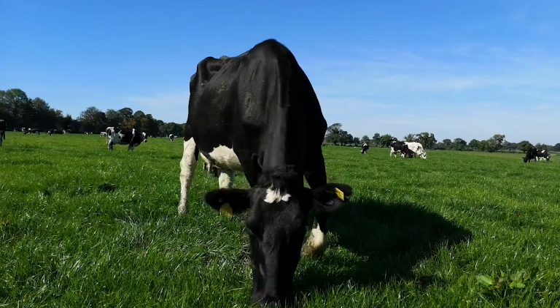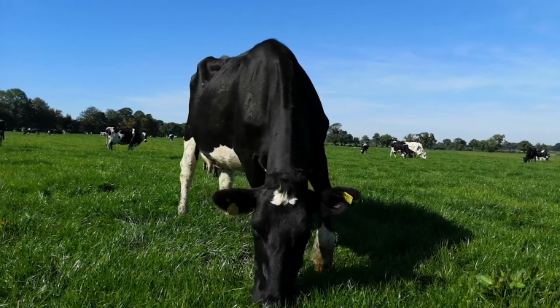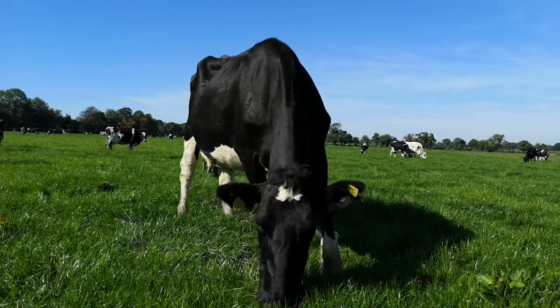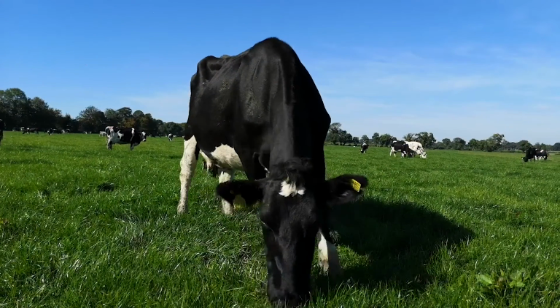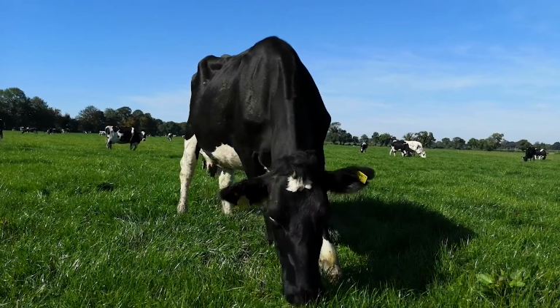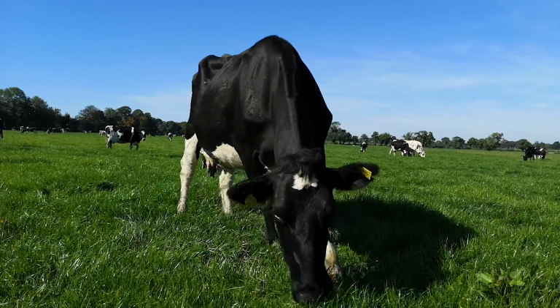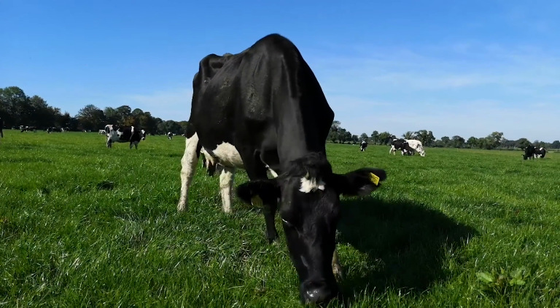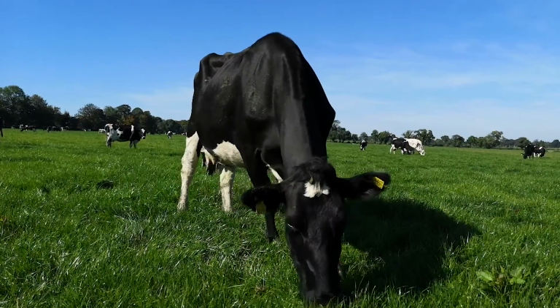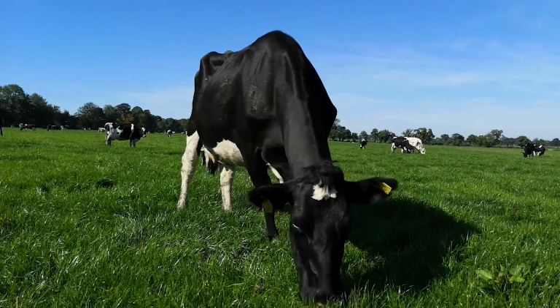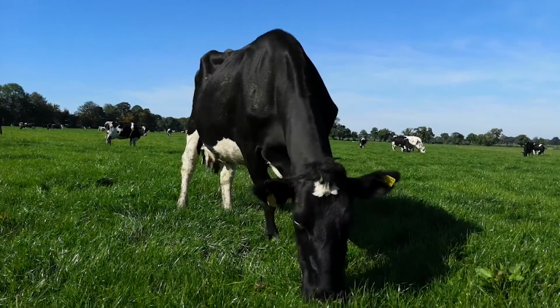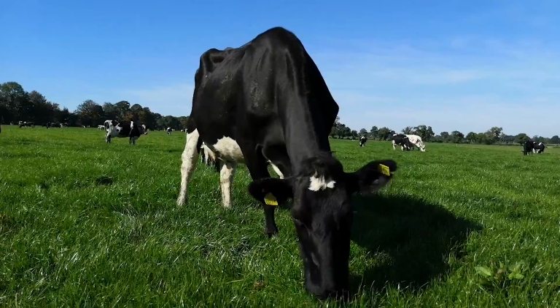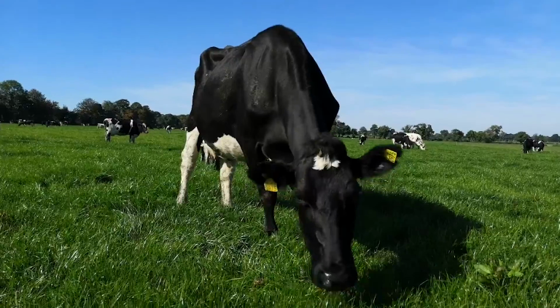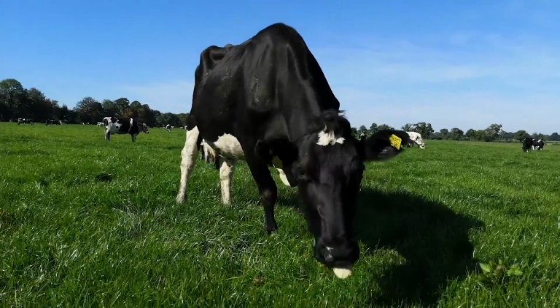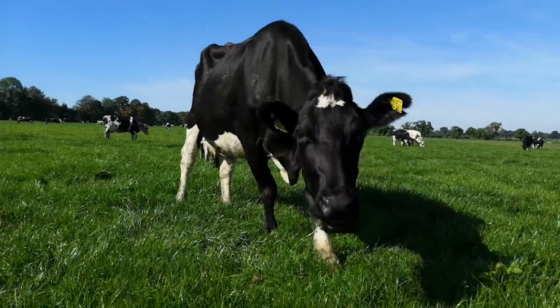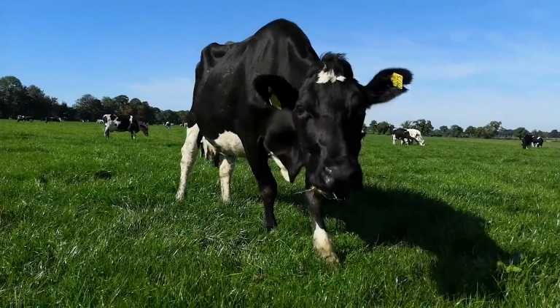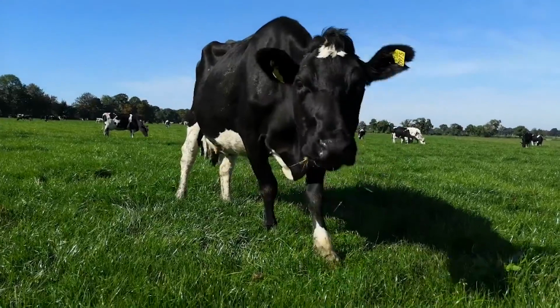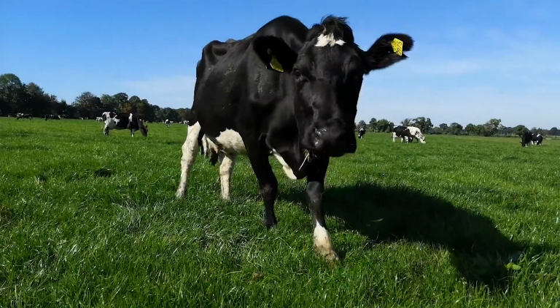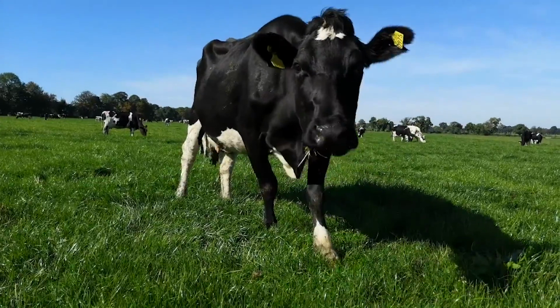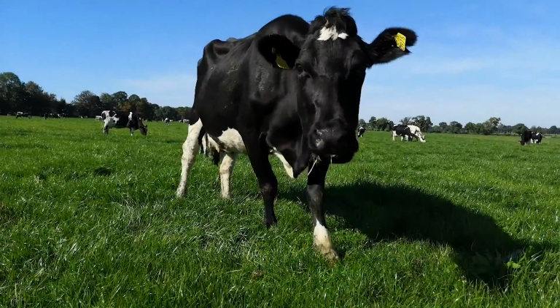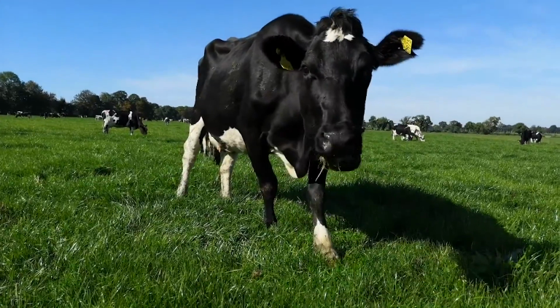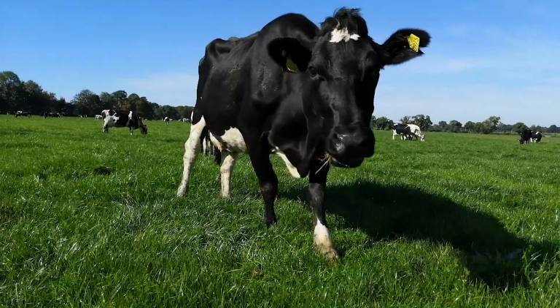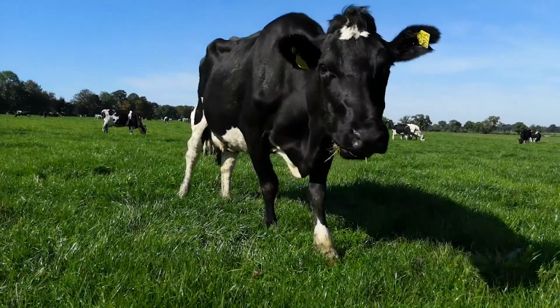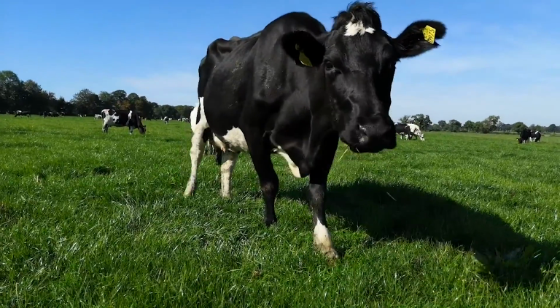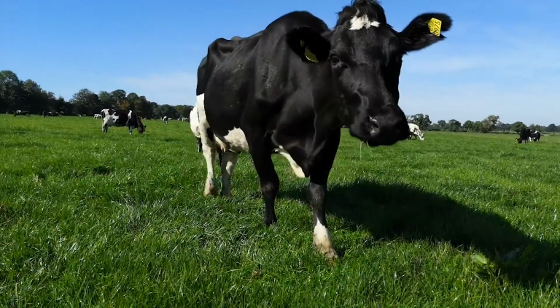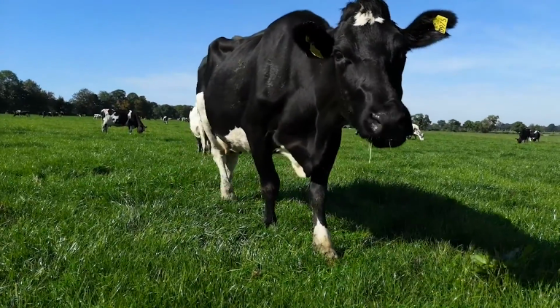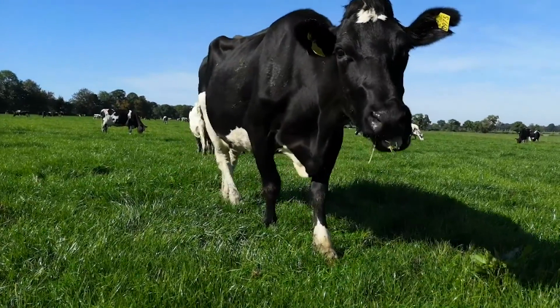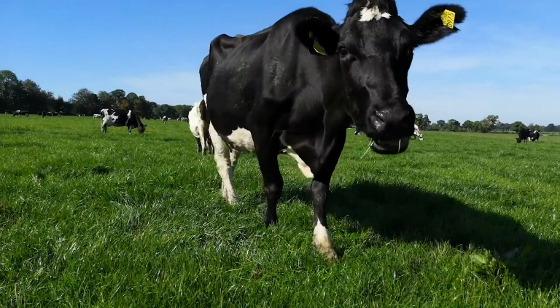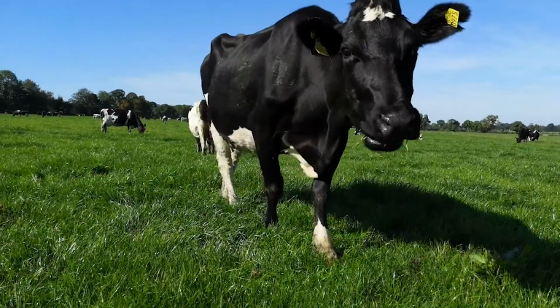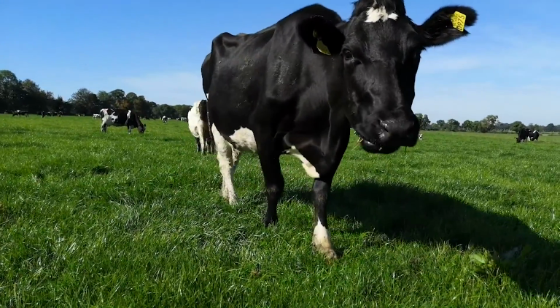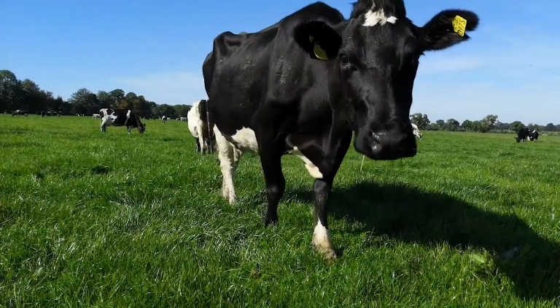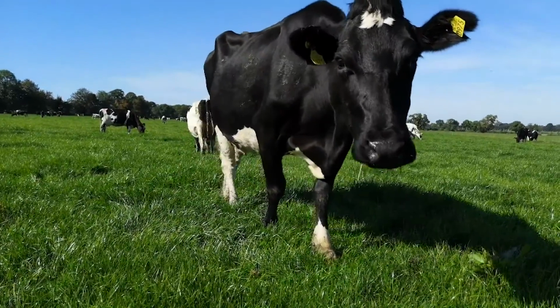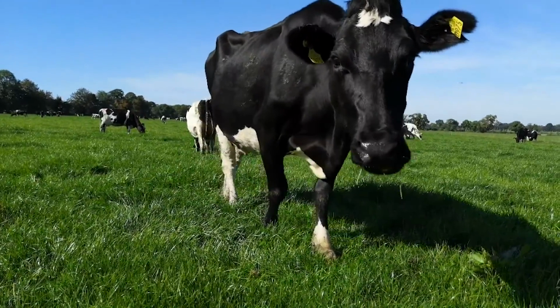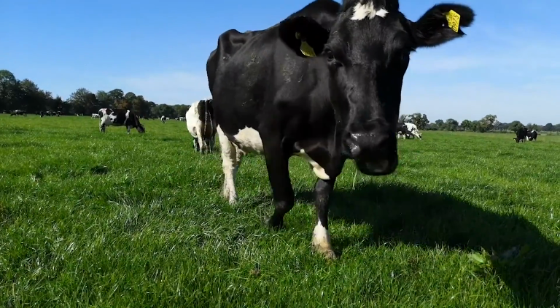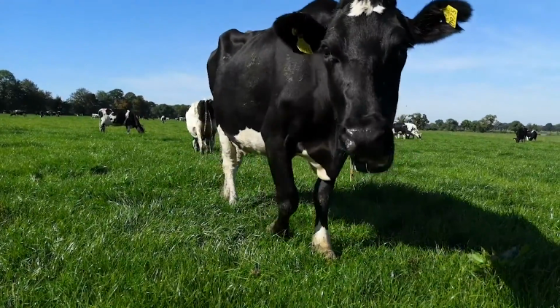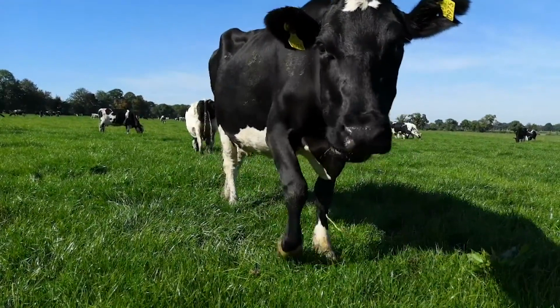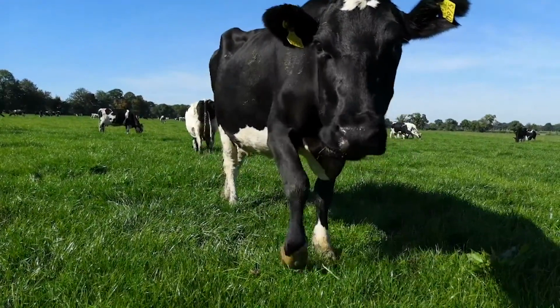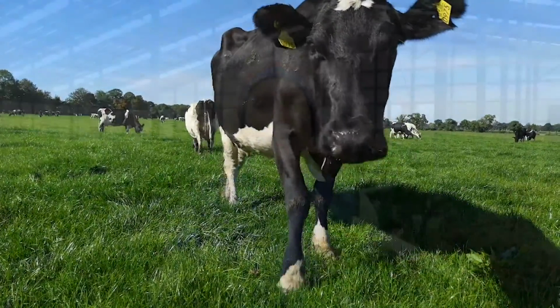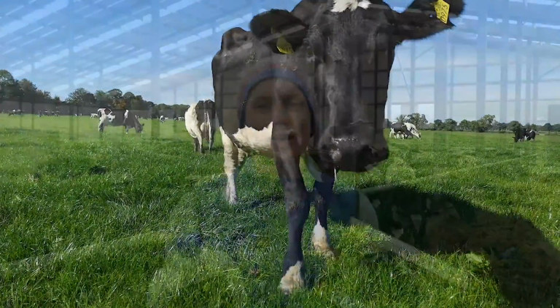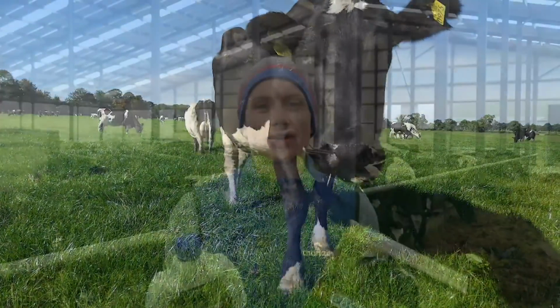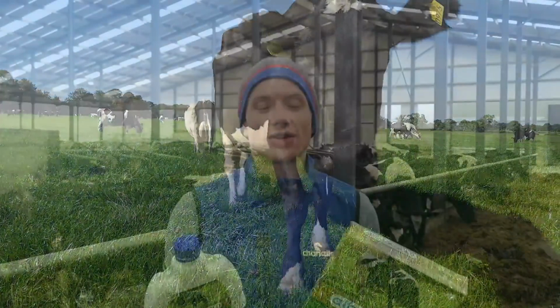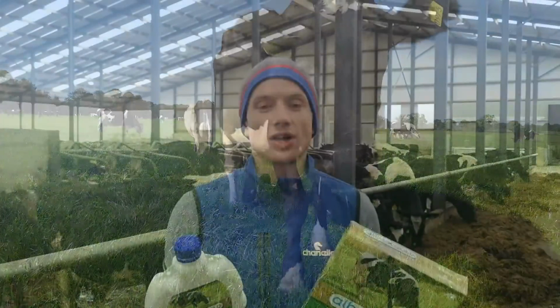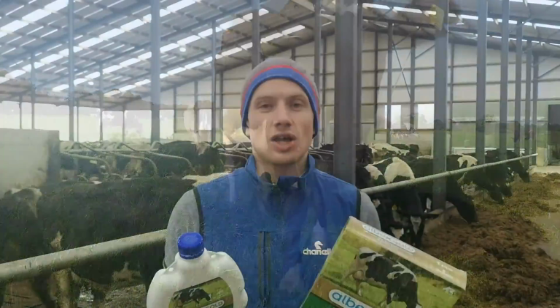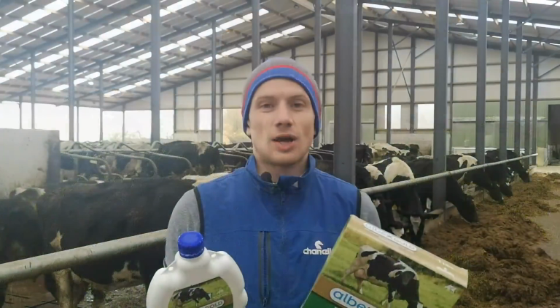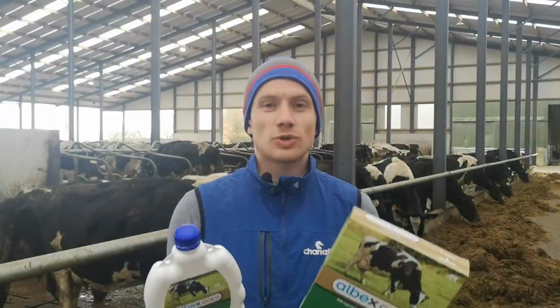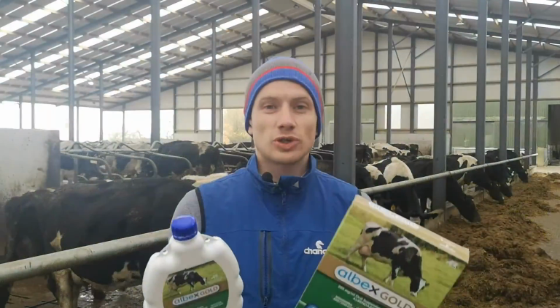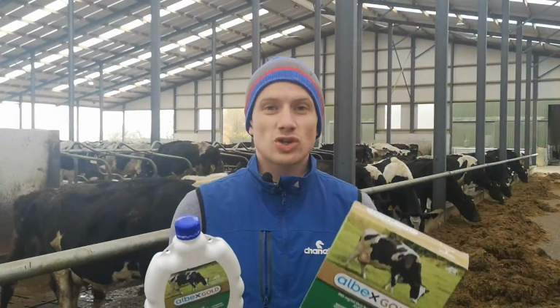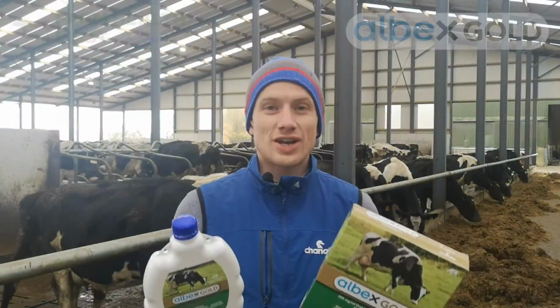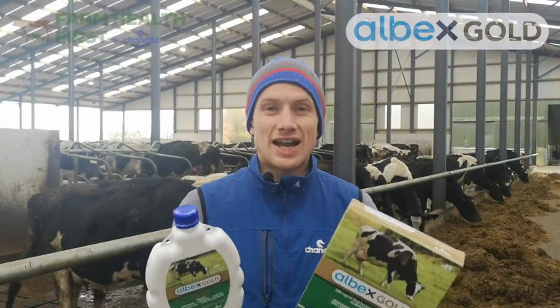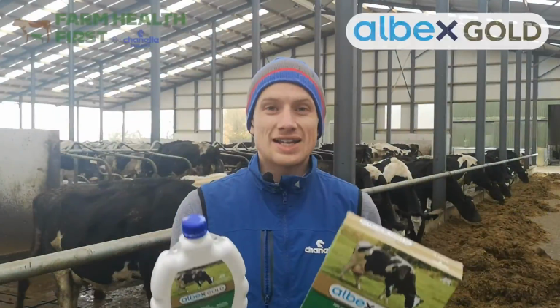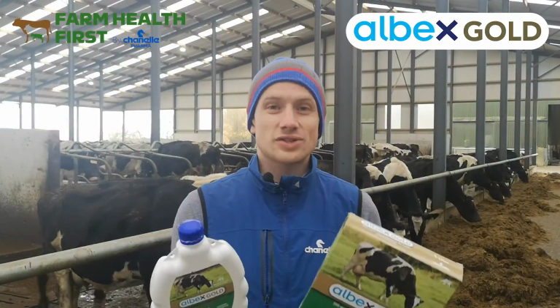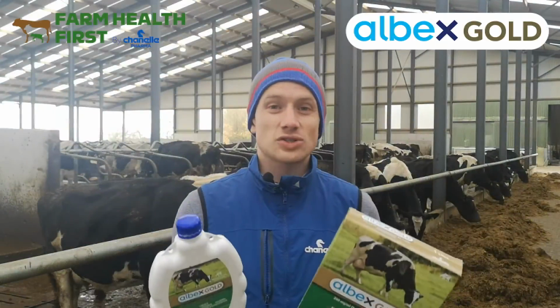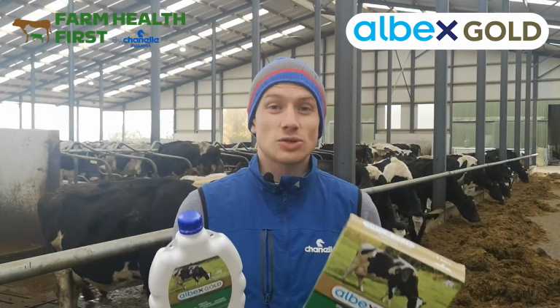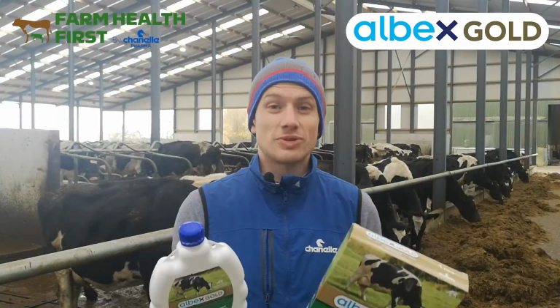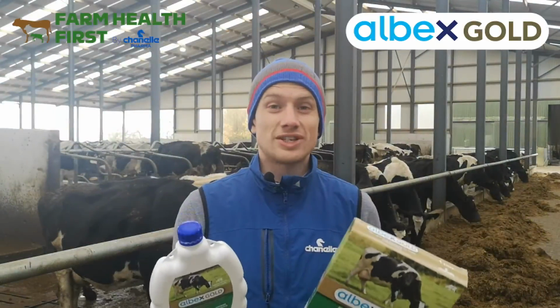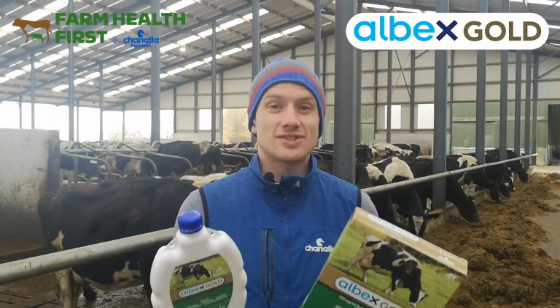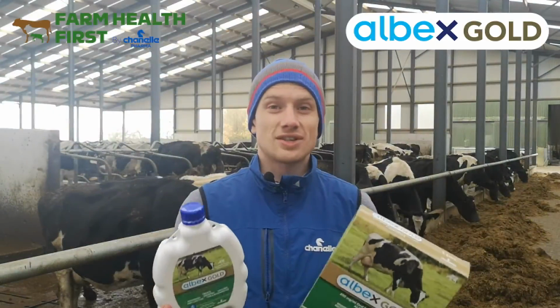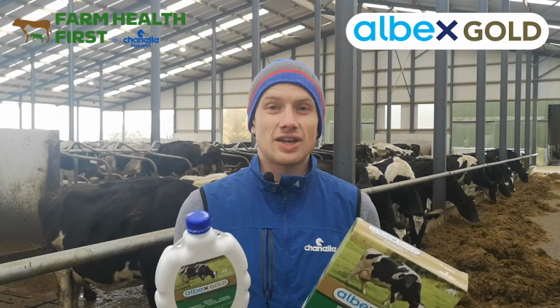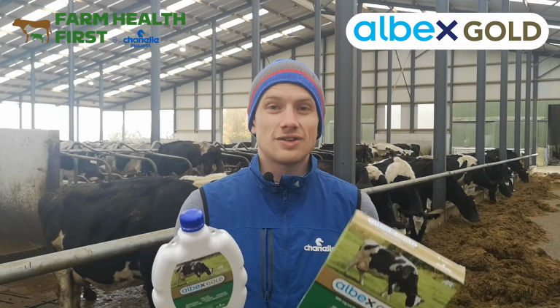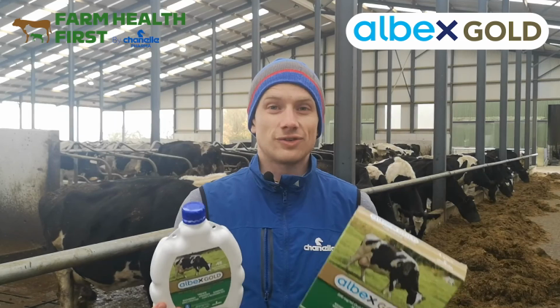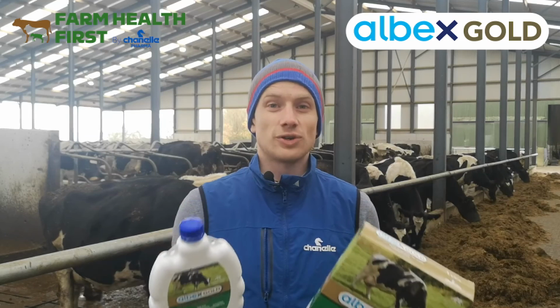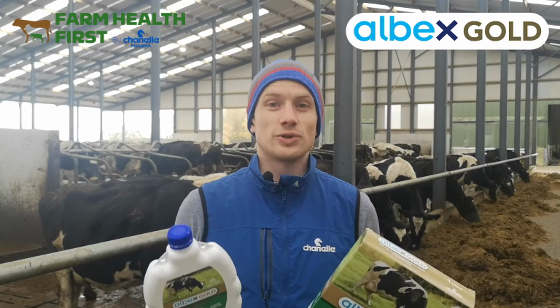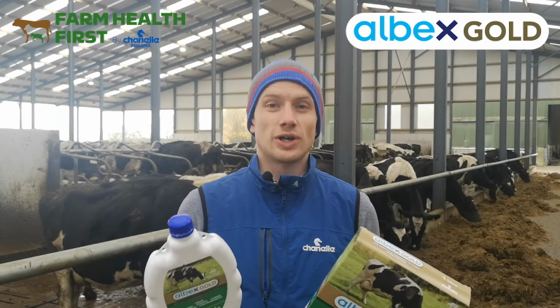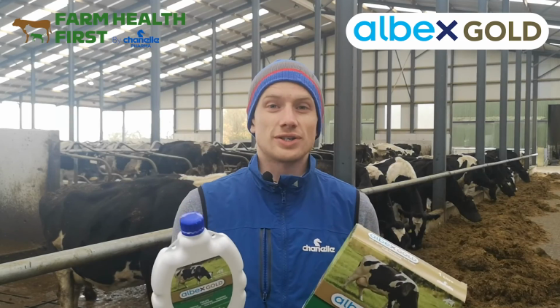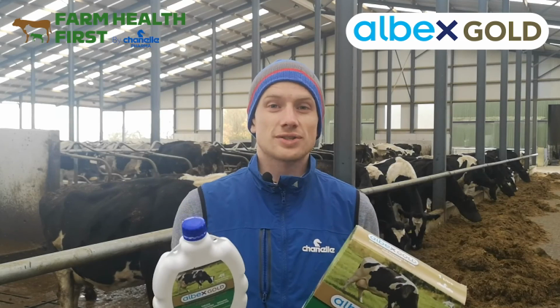We've just launched our new Albex Gold product. We've been getting lots of questions on it, and I'm going to try and answer some of these today for you.